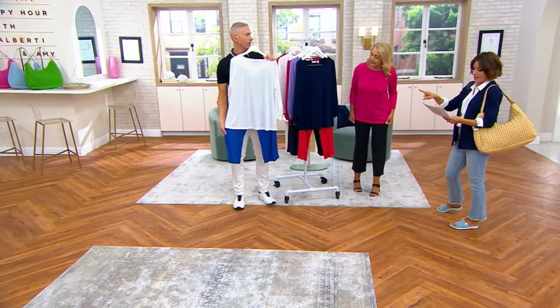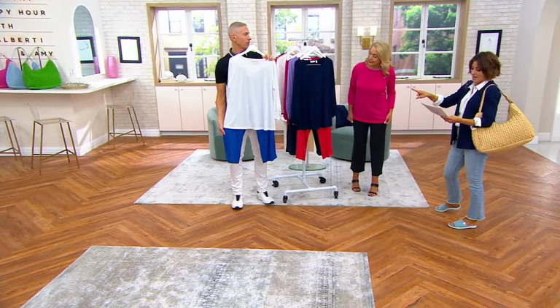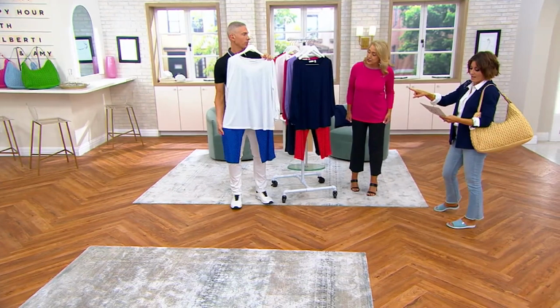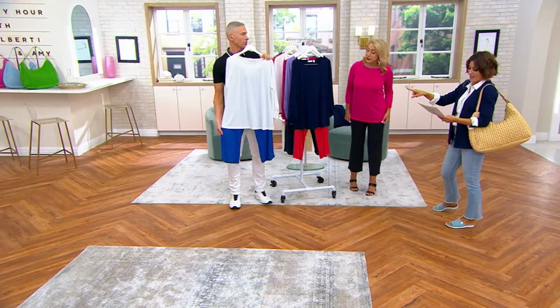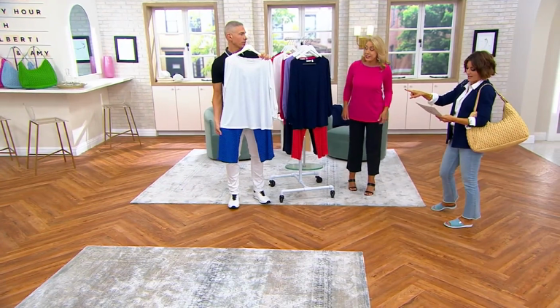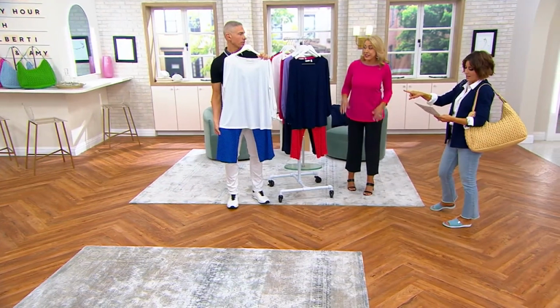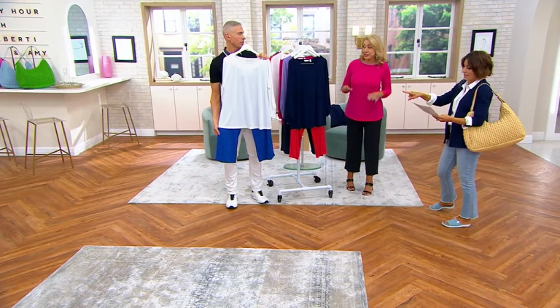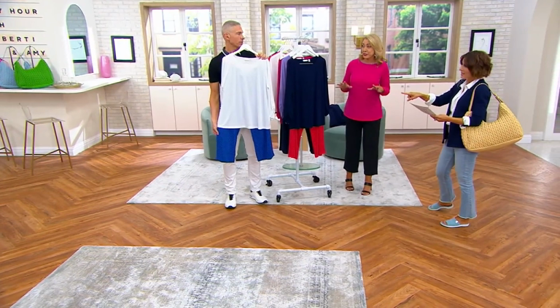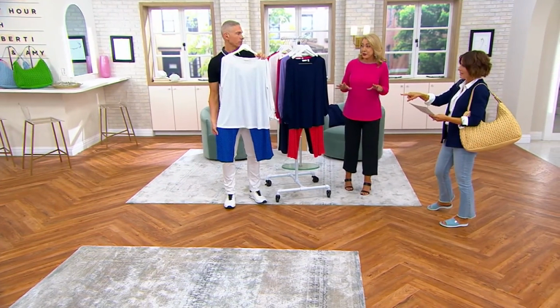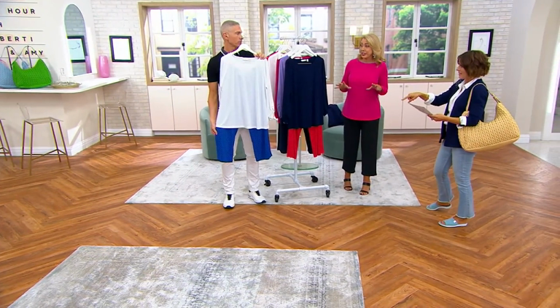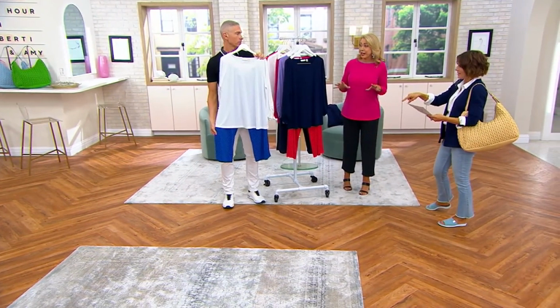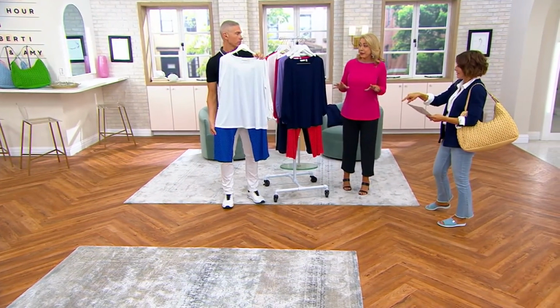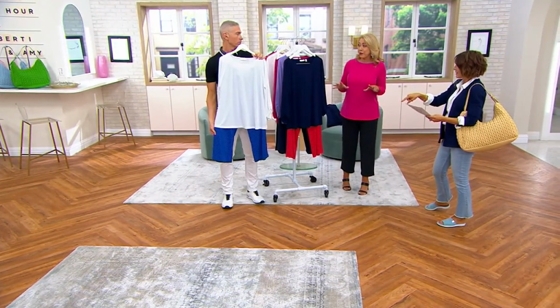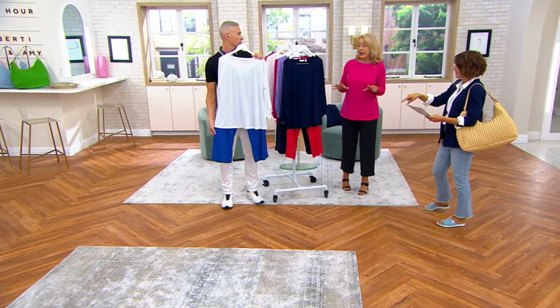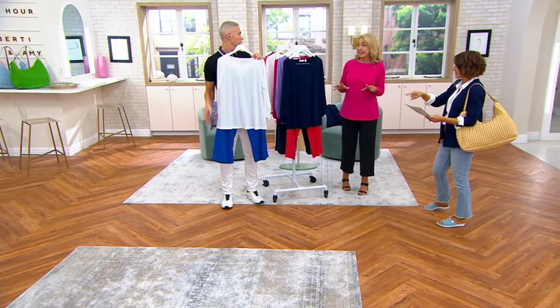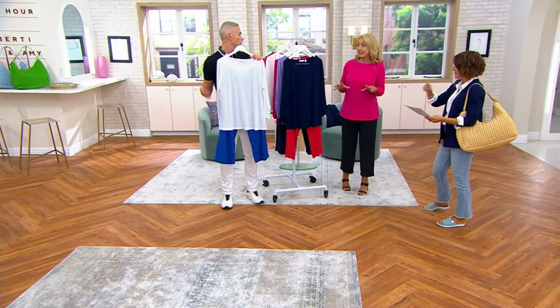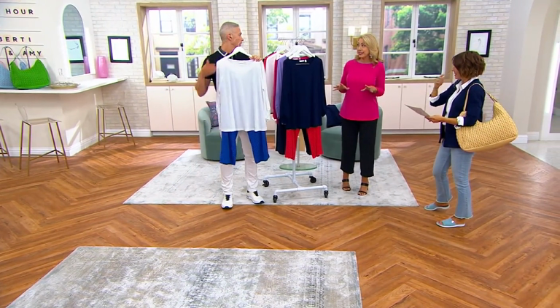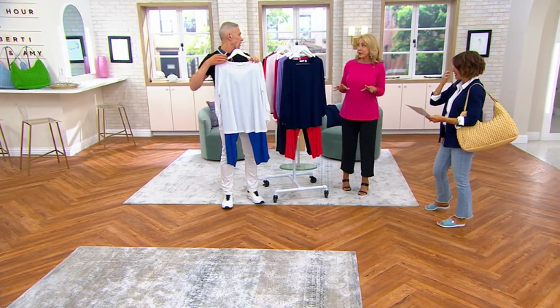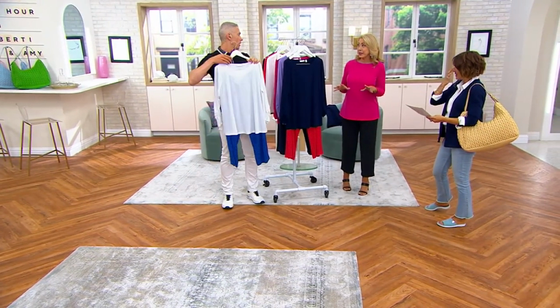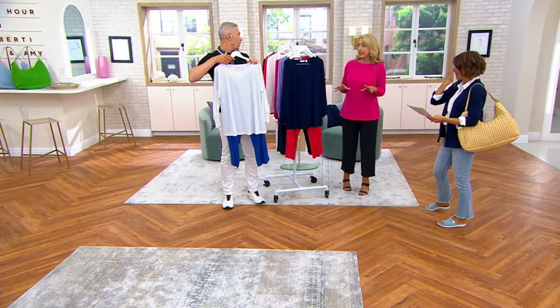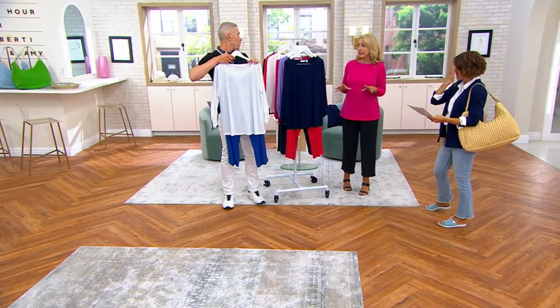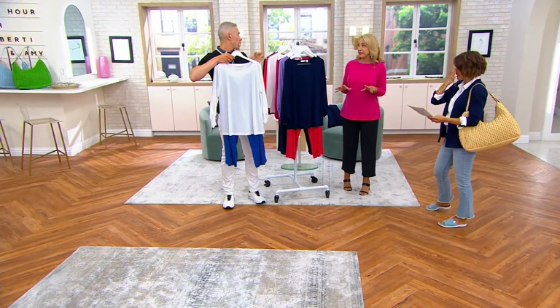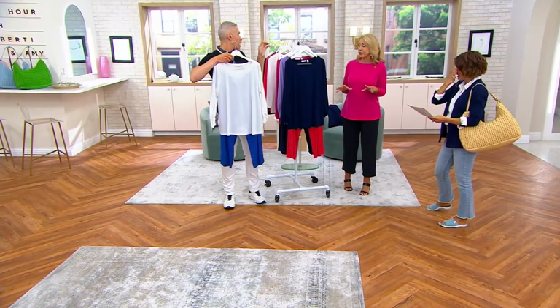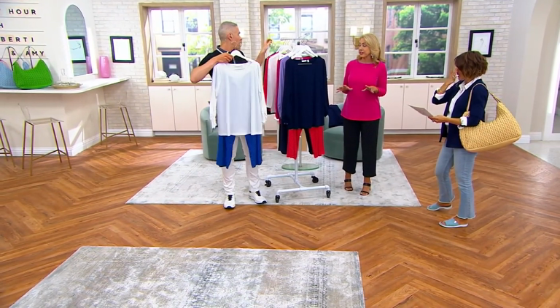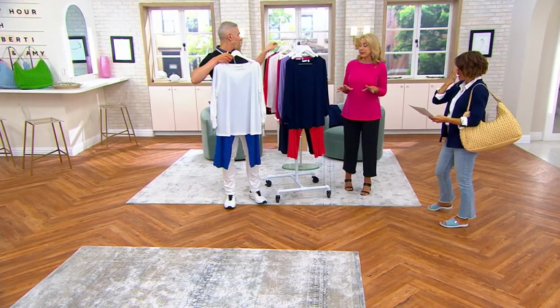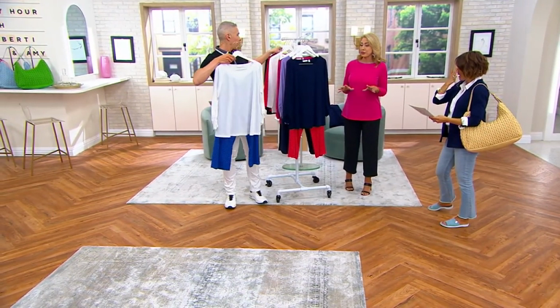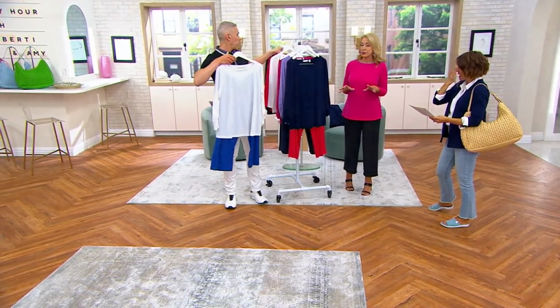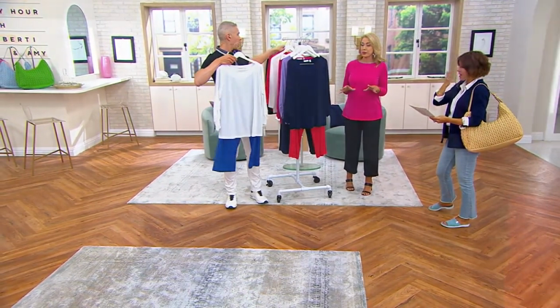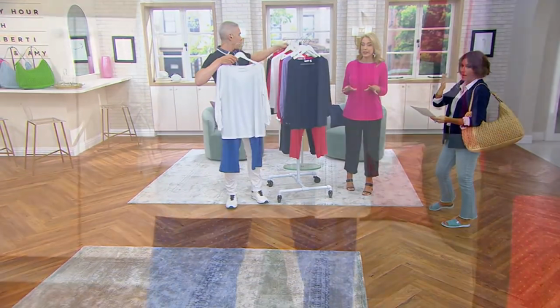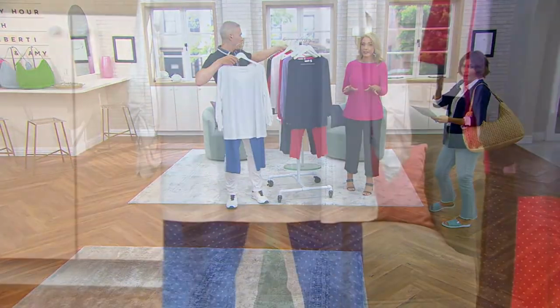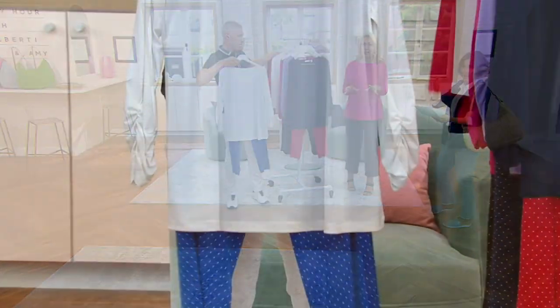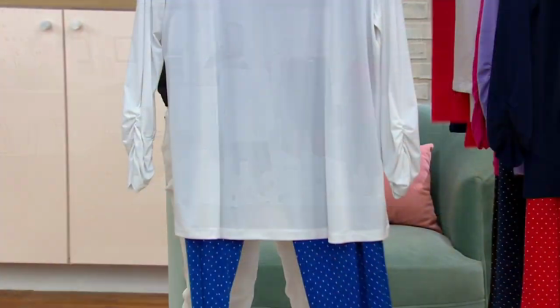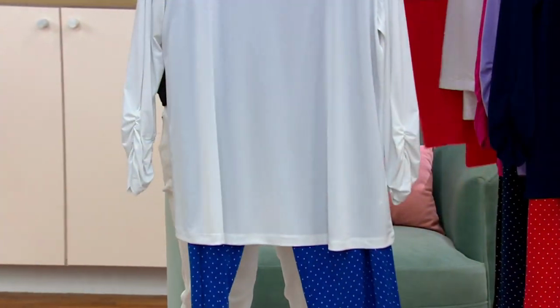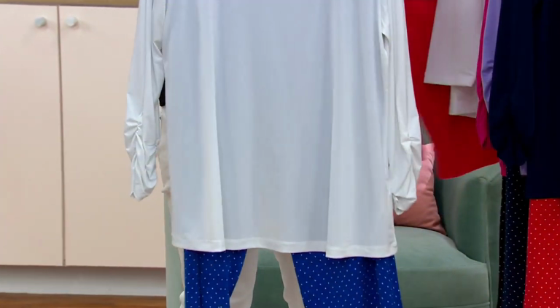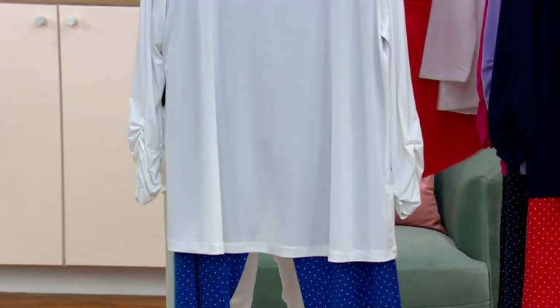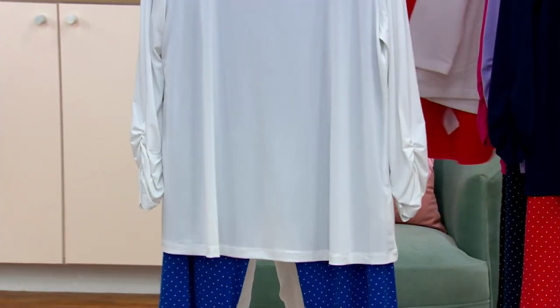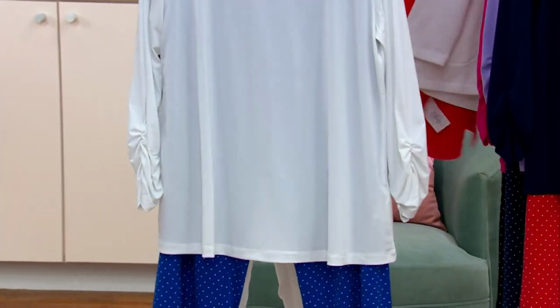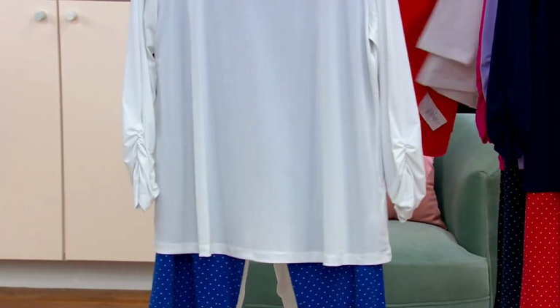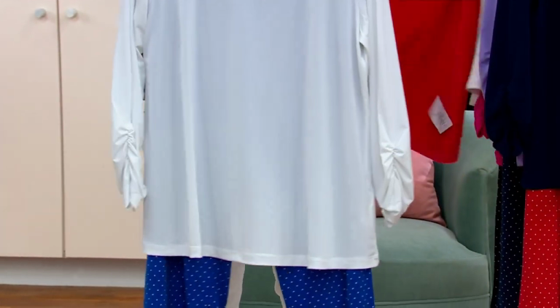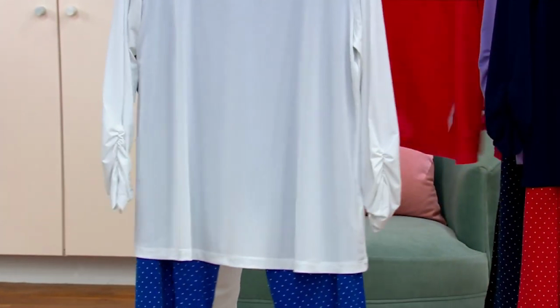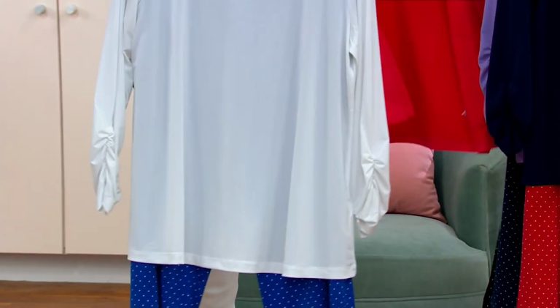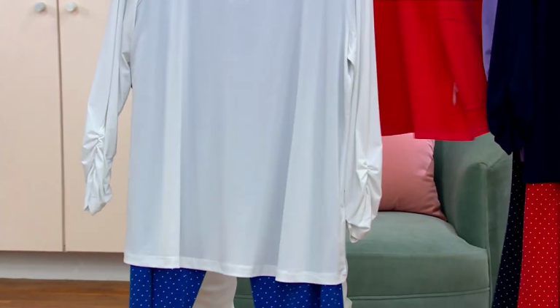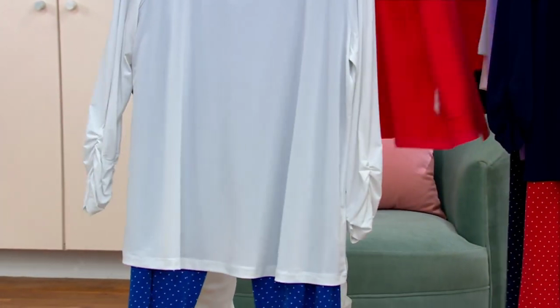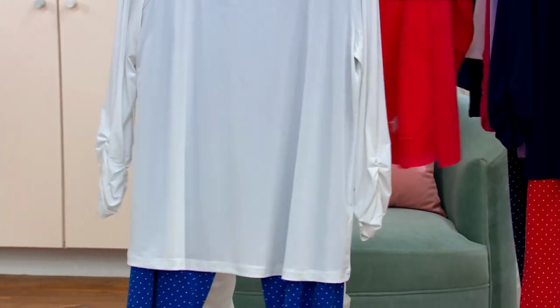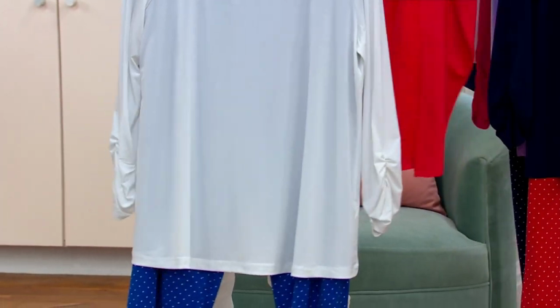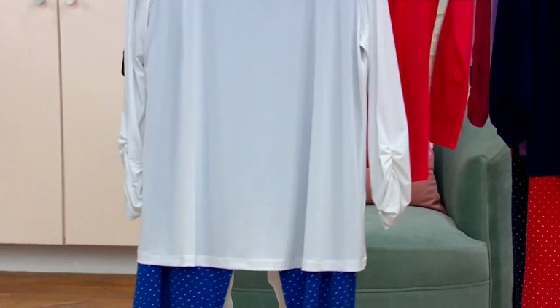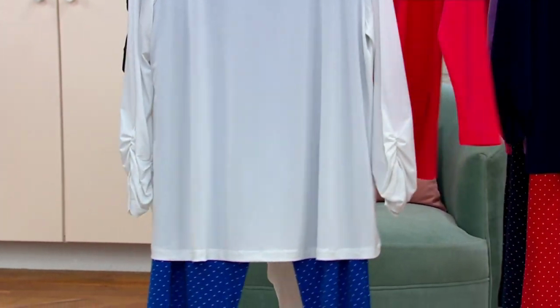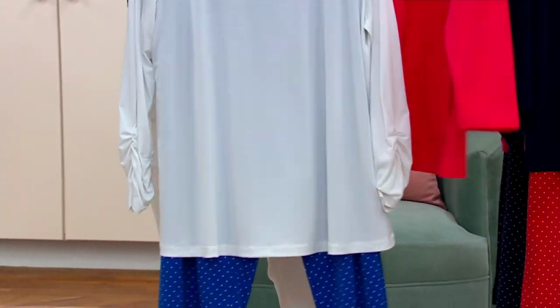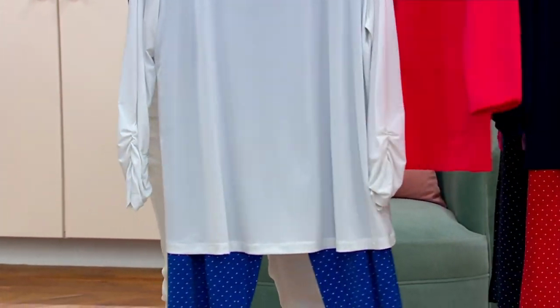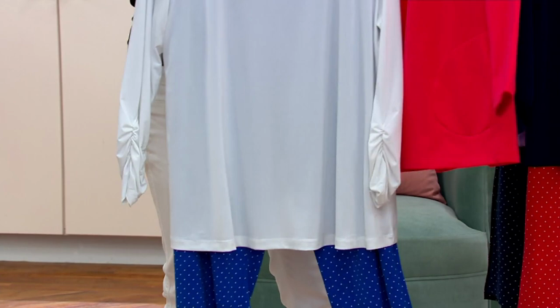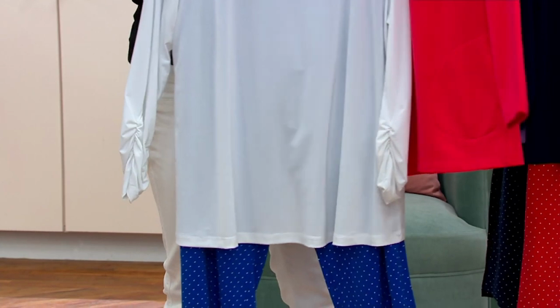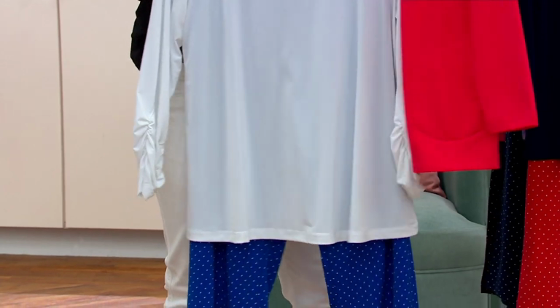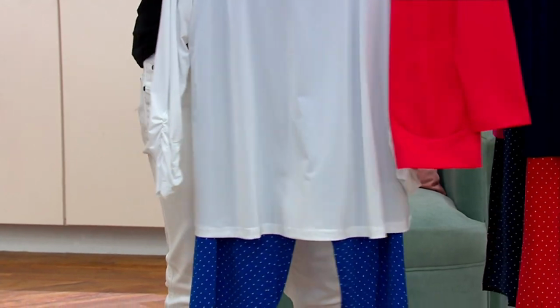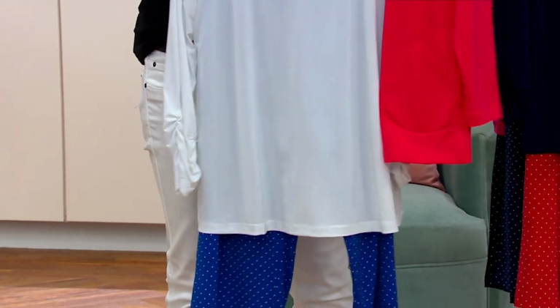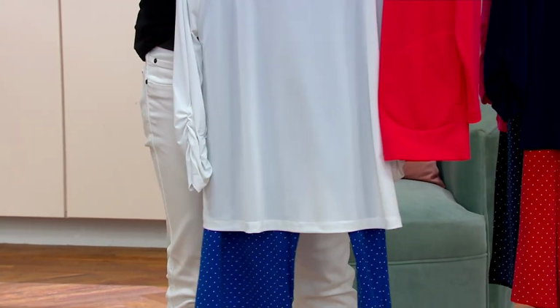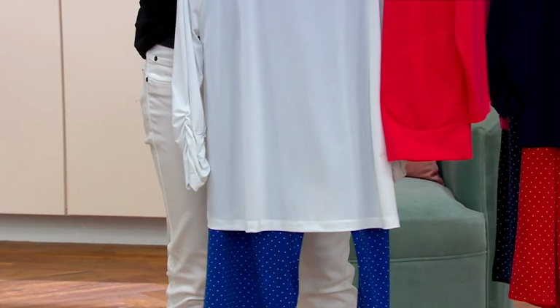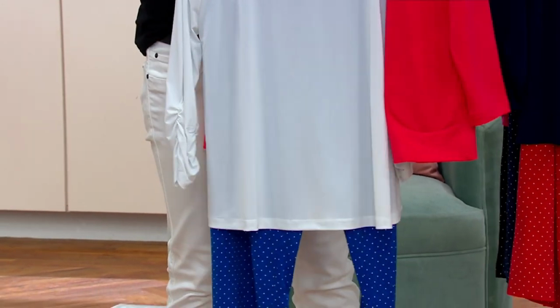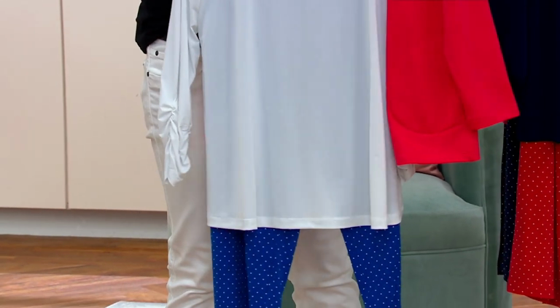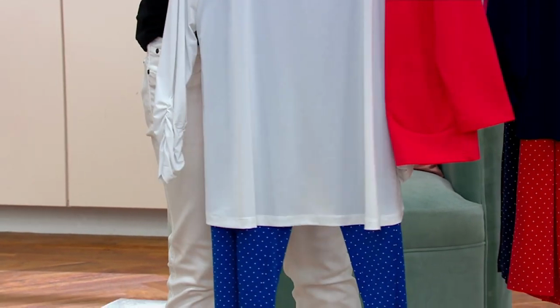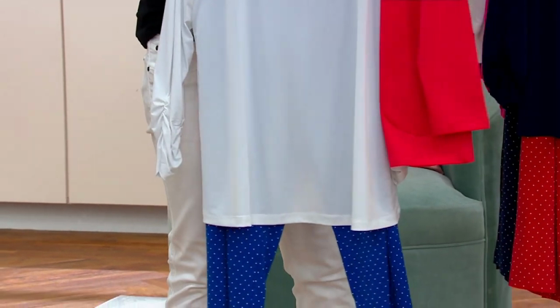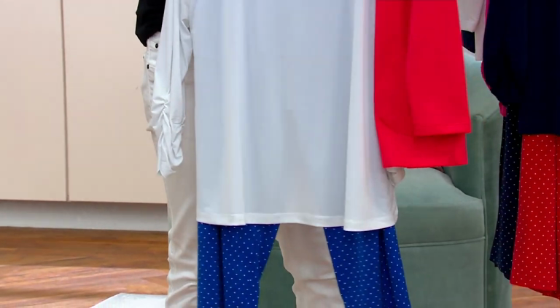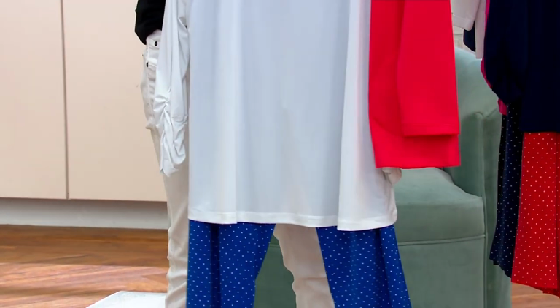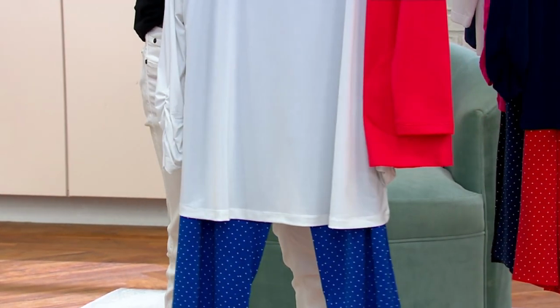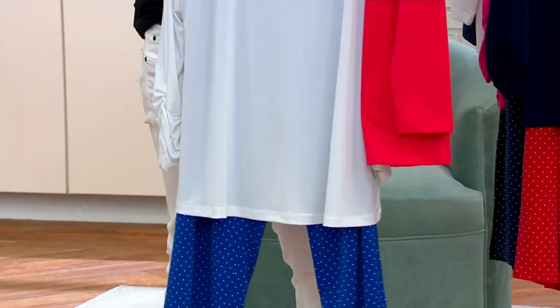Susan doesn't do a ton of white in liquid knit, so it's such a treat to have white. It's spot cleanable, machine wash, tumble dry, and I love it.